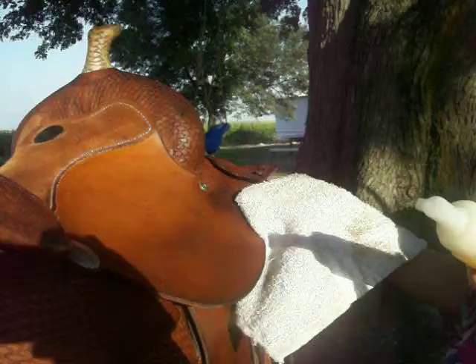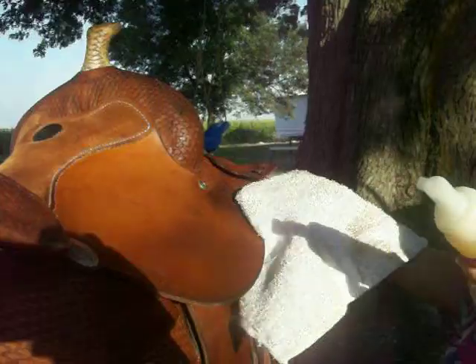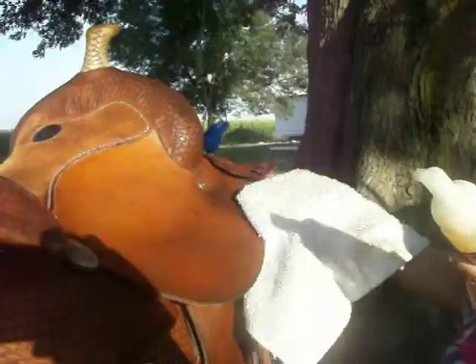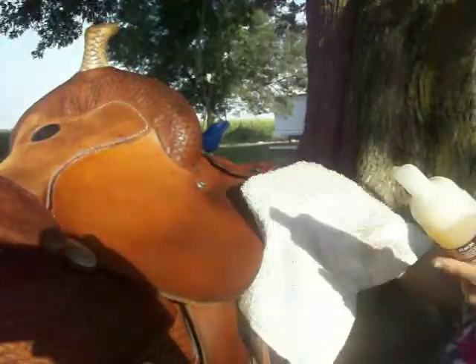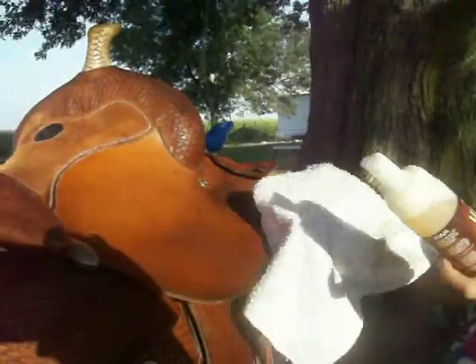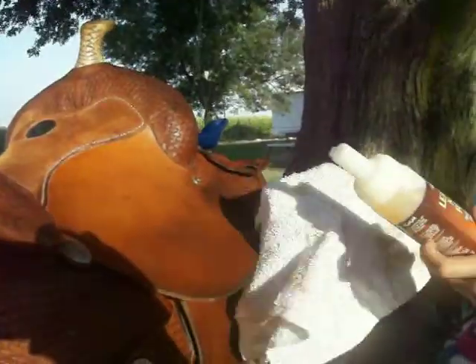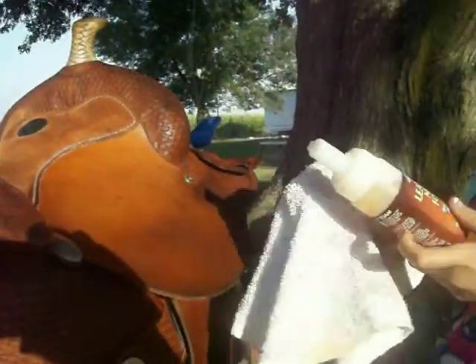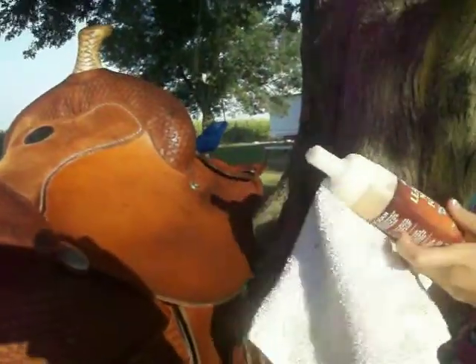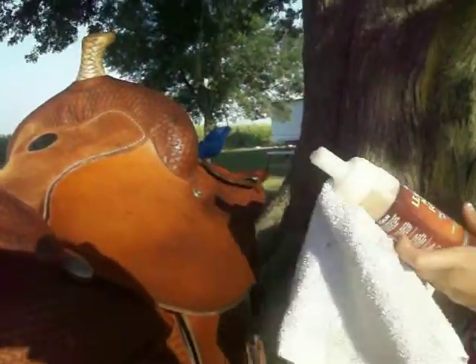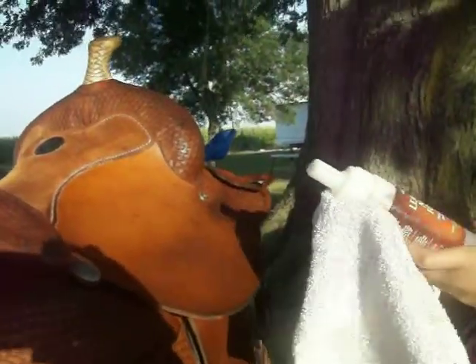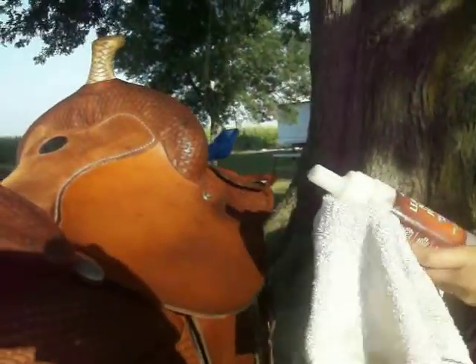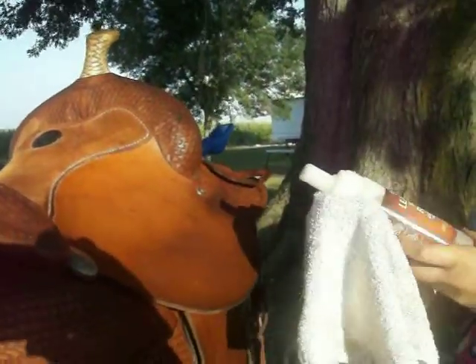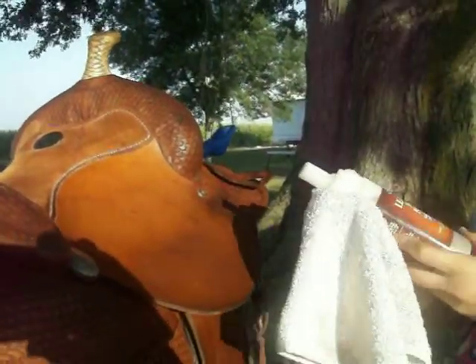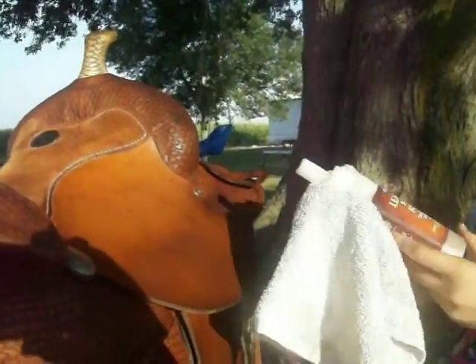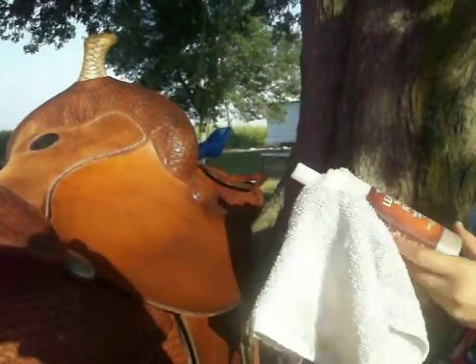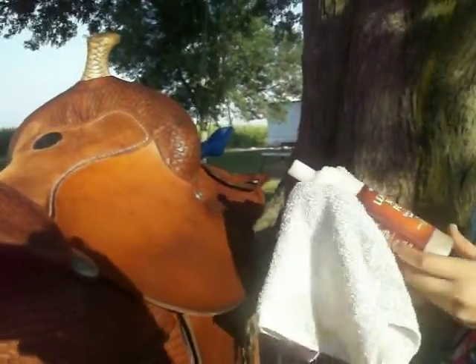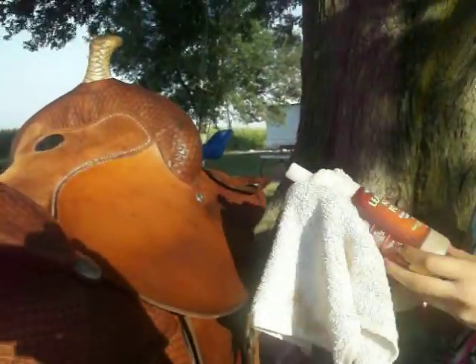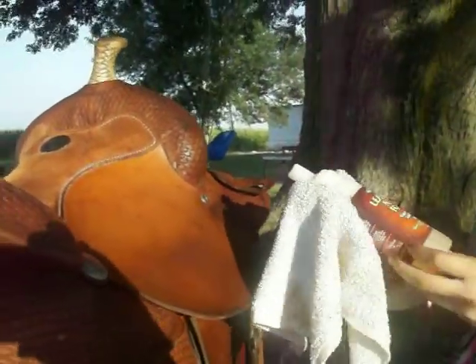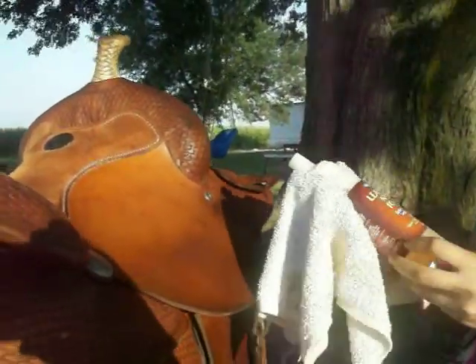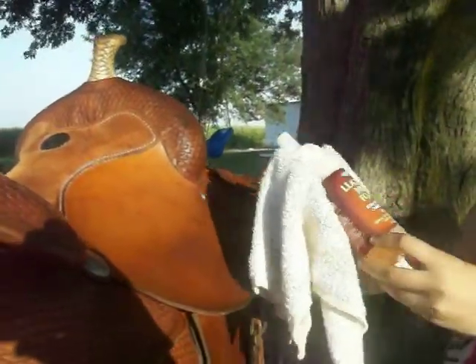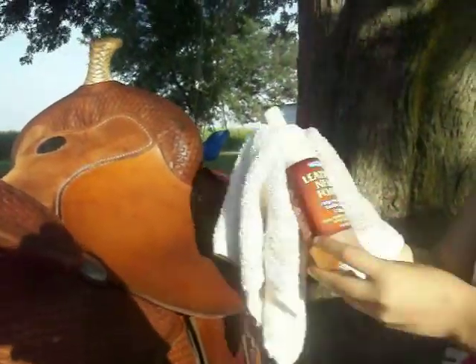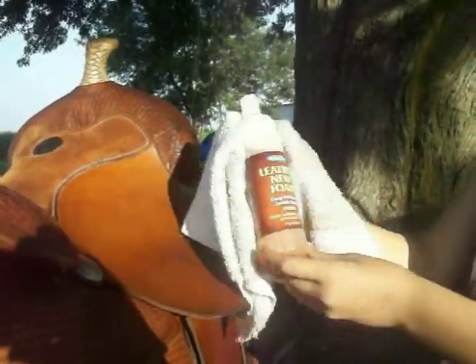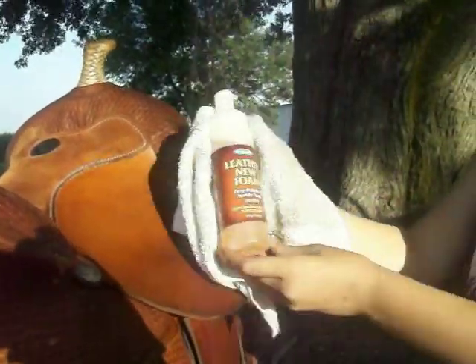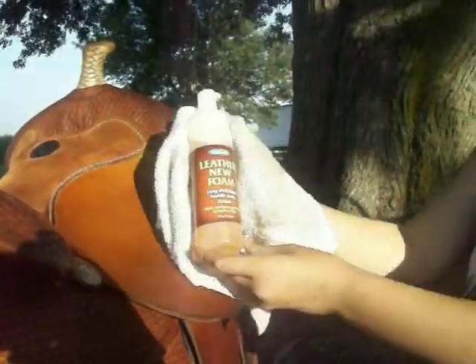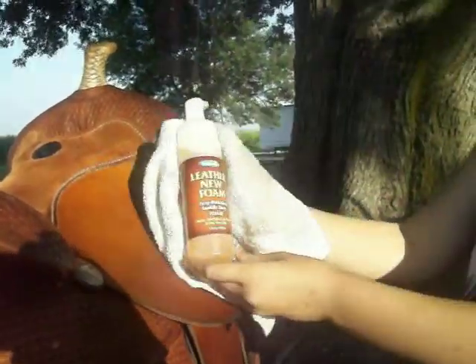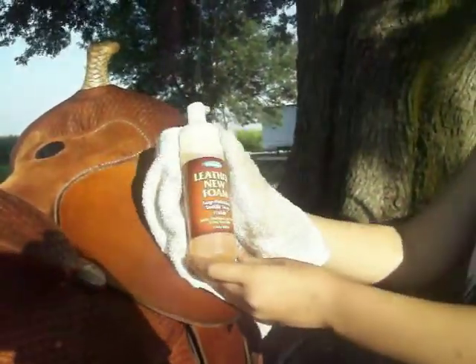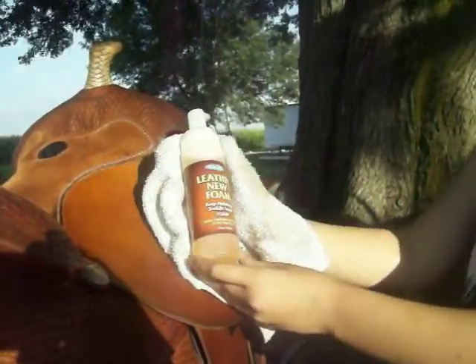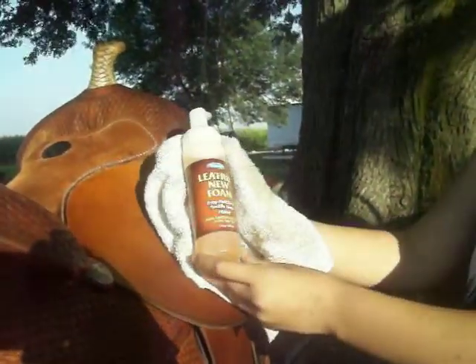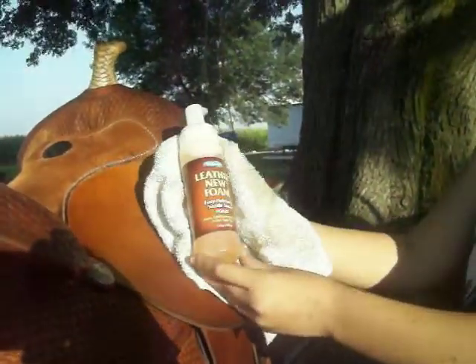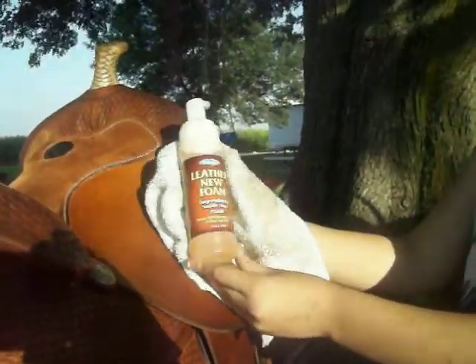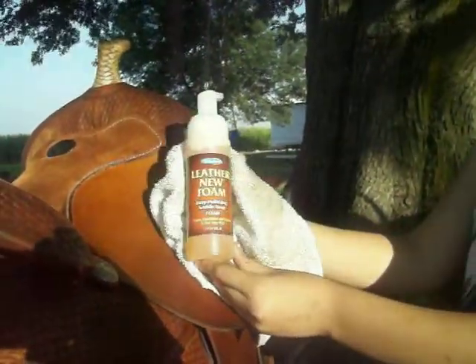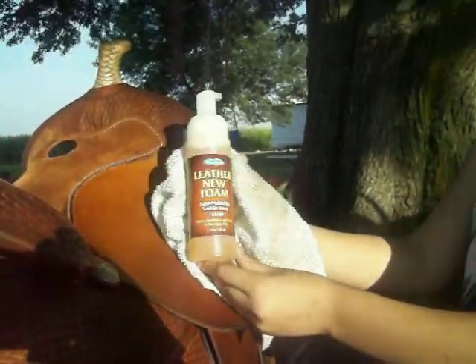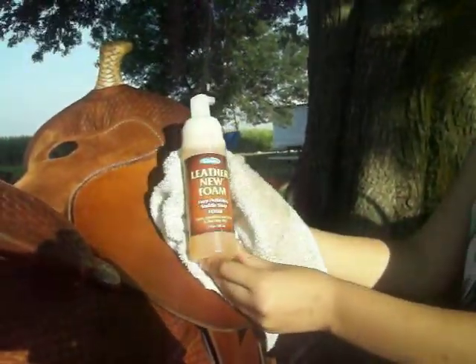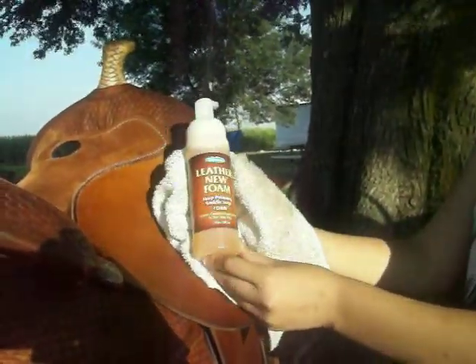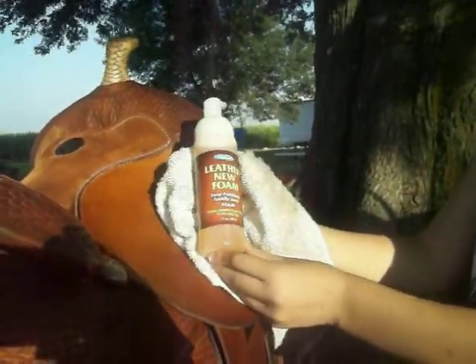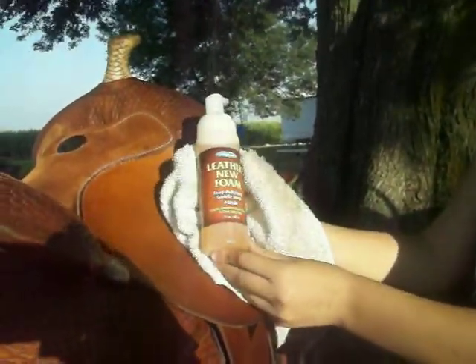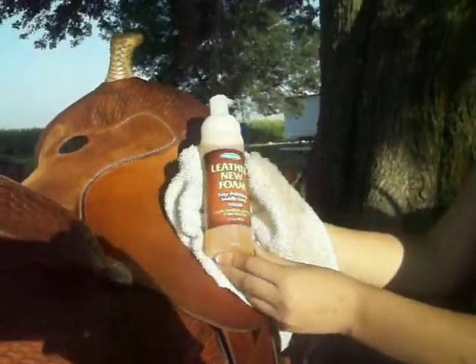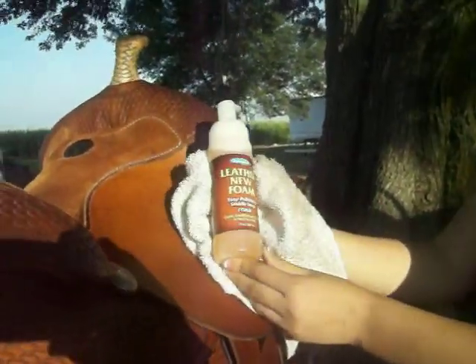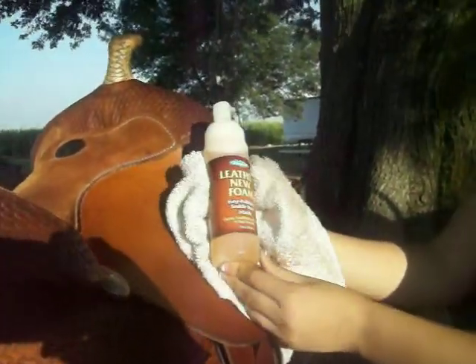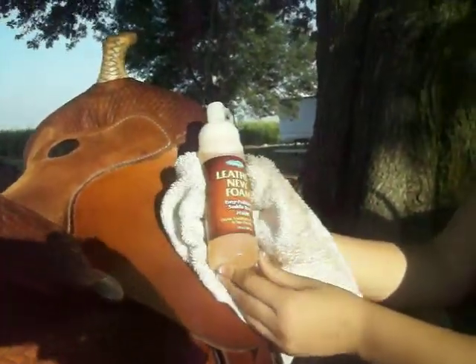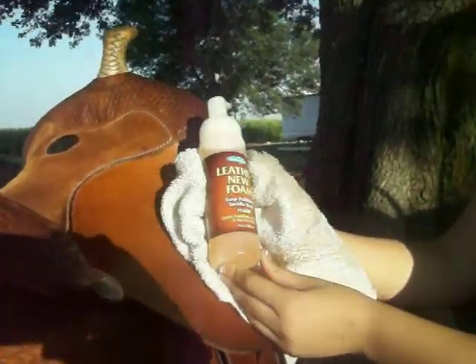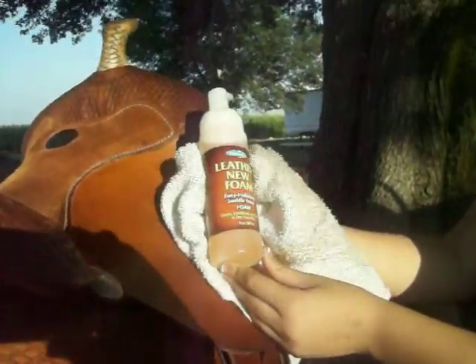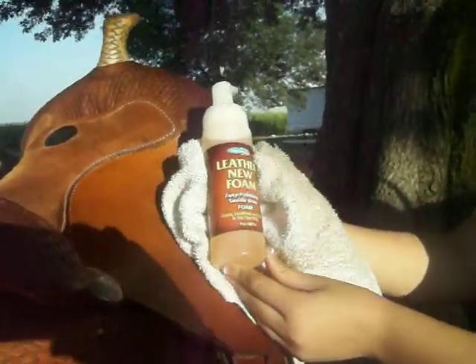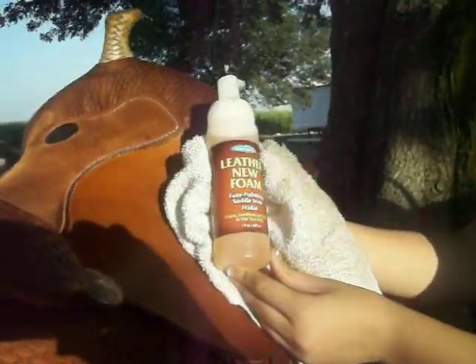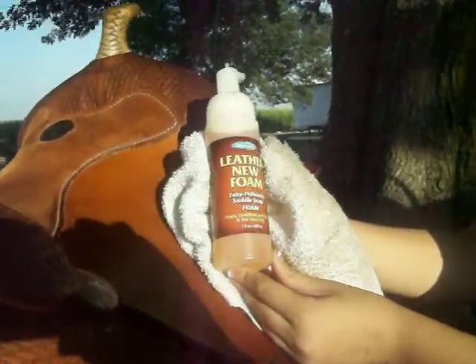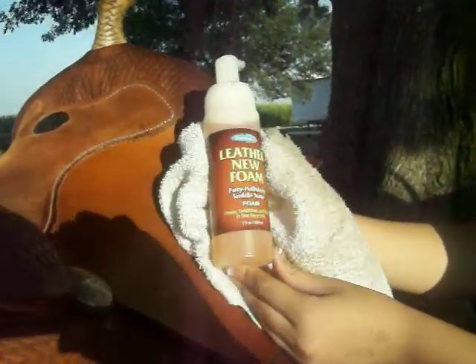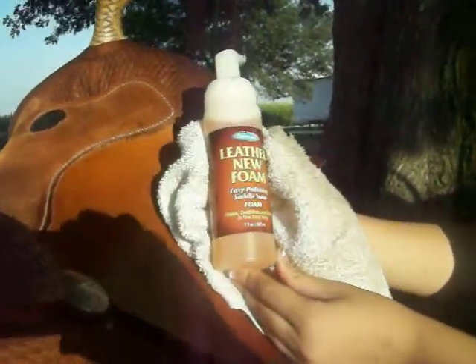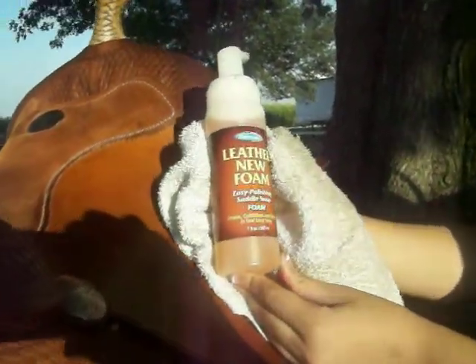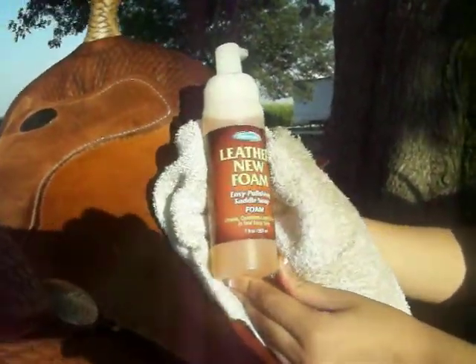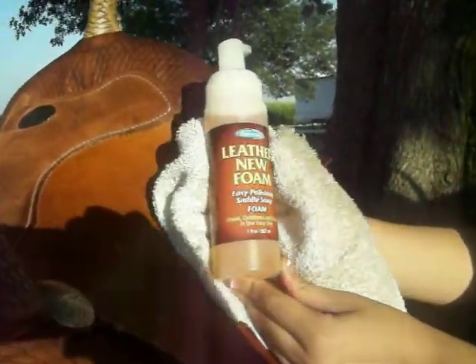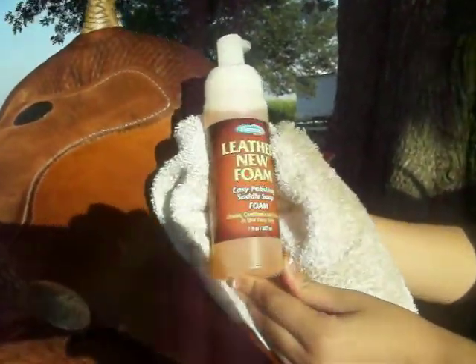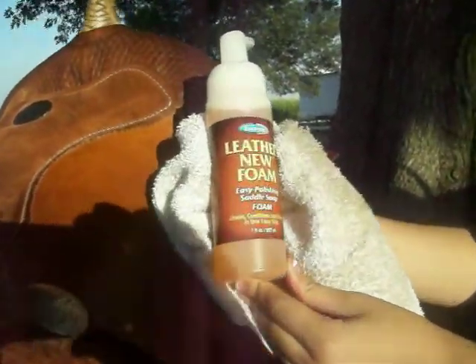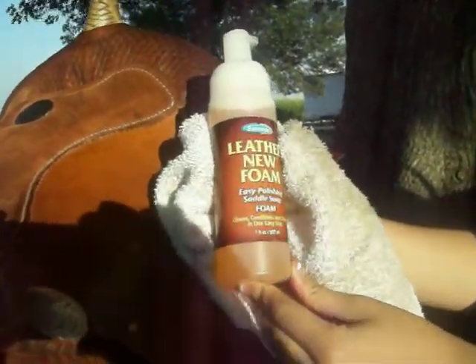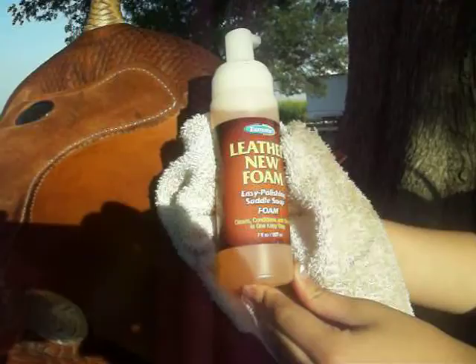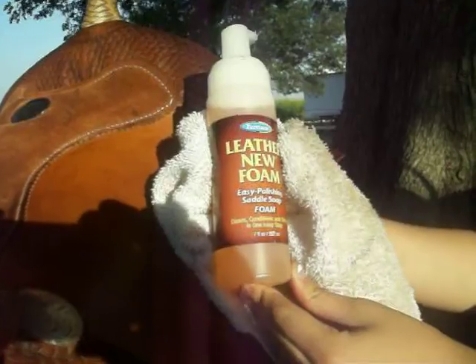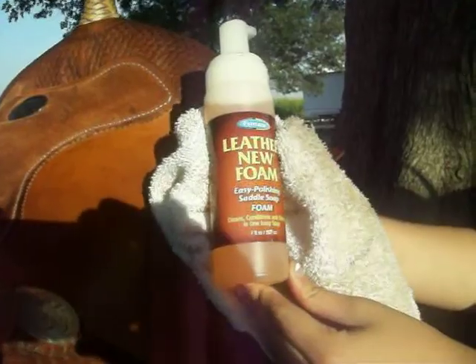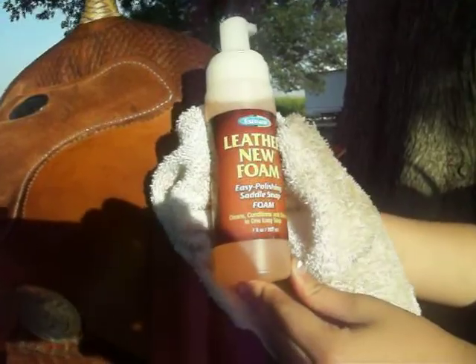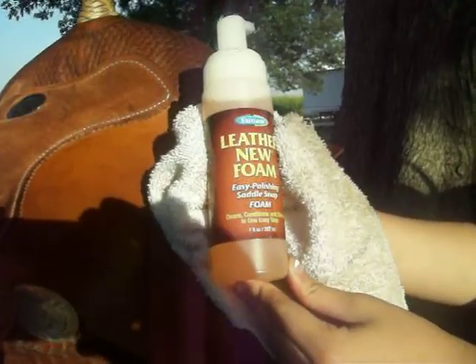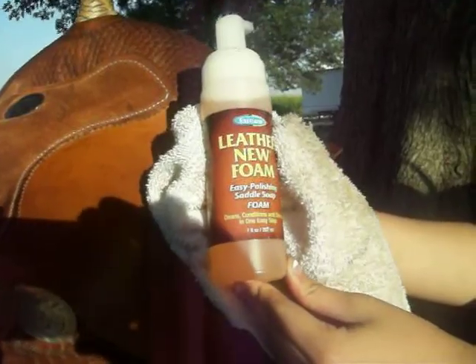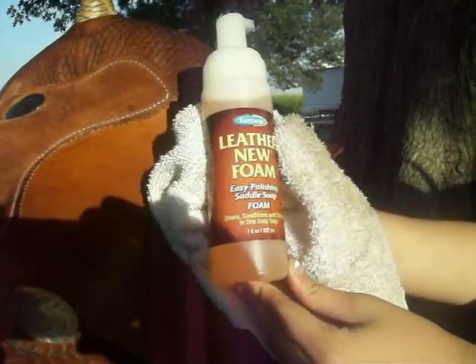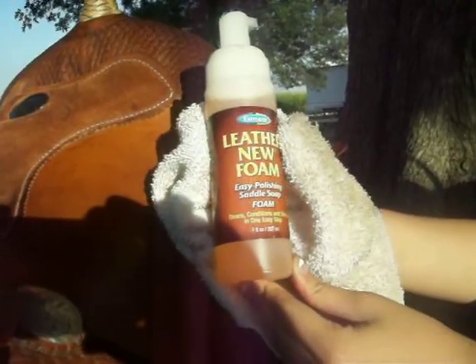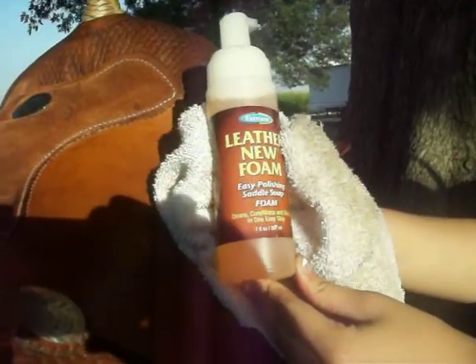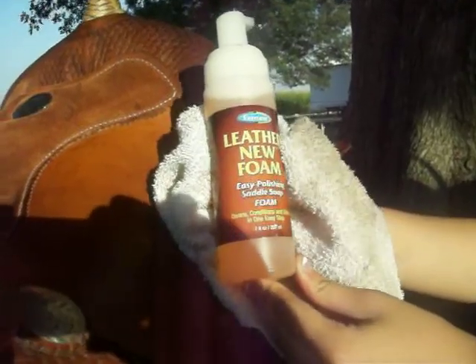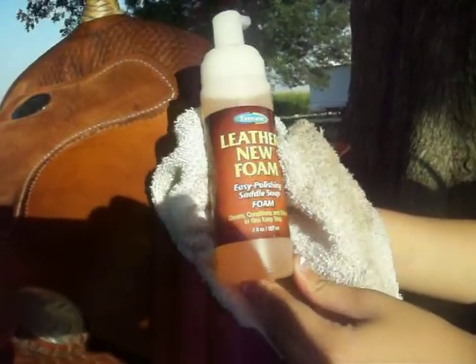Hey guys. Today we're using the Leather New Foam by Farnam.